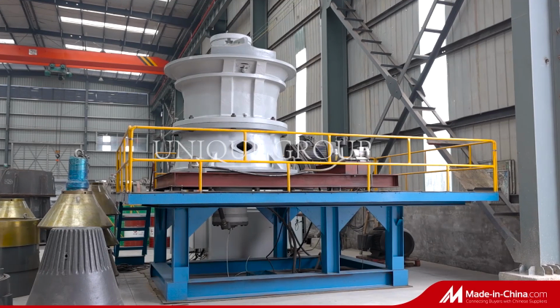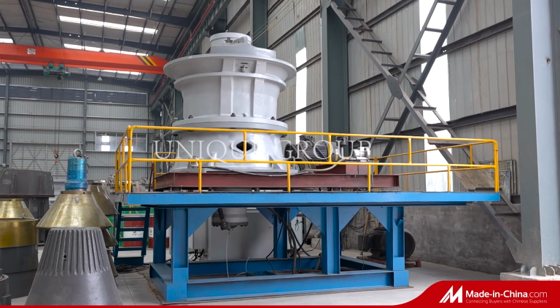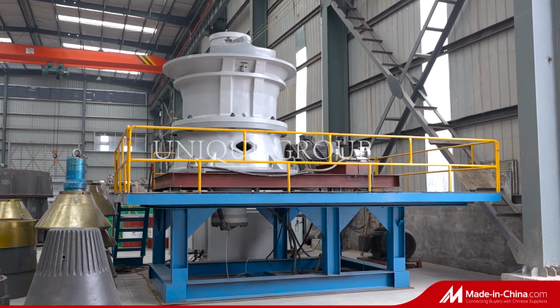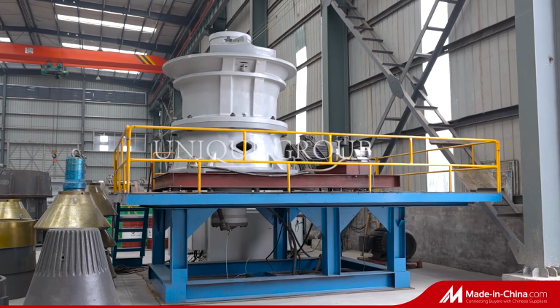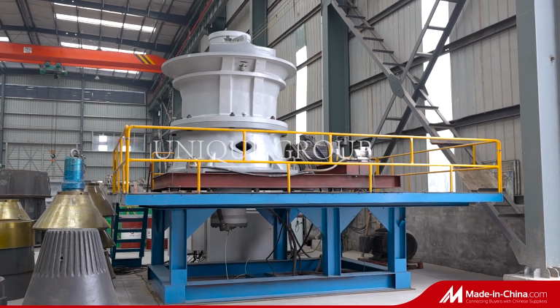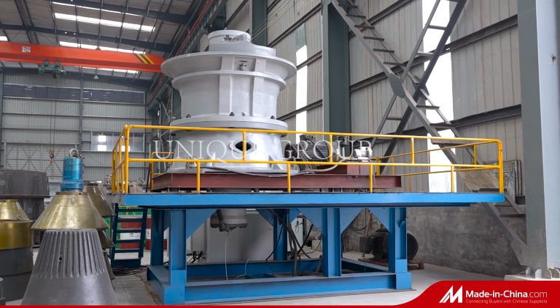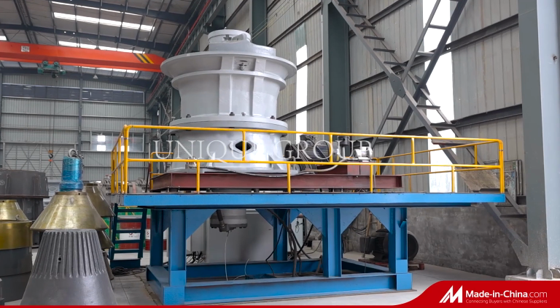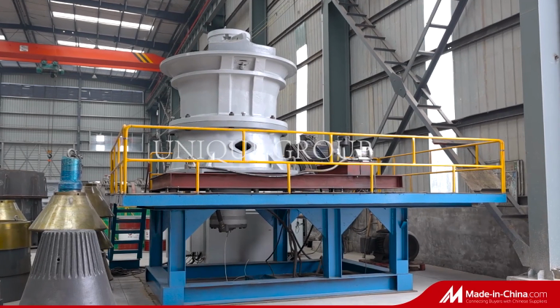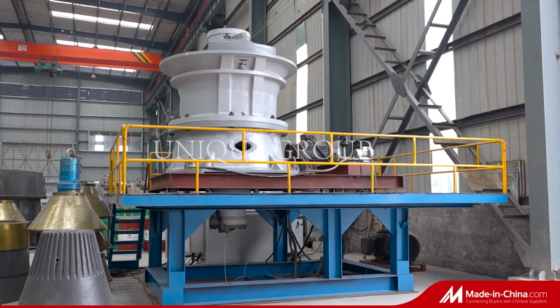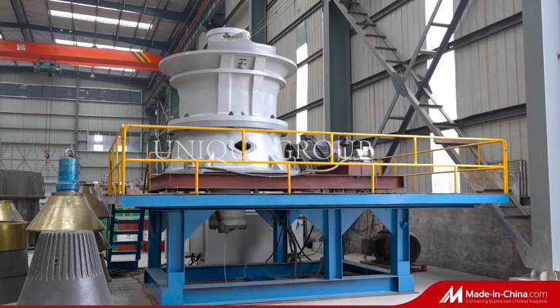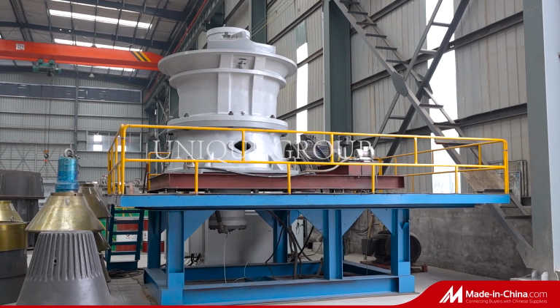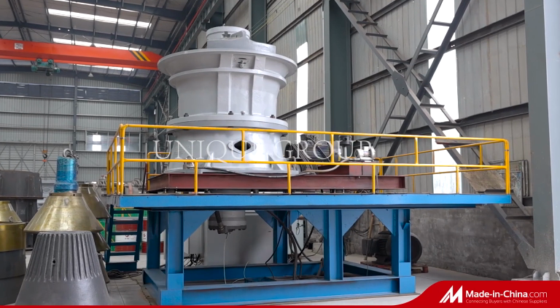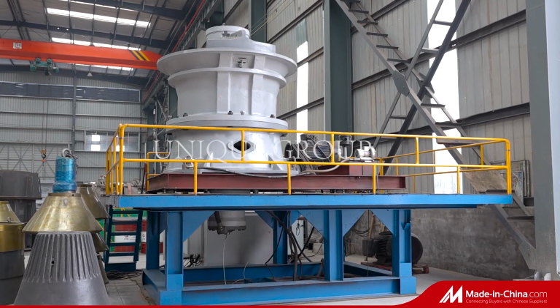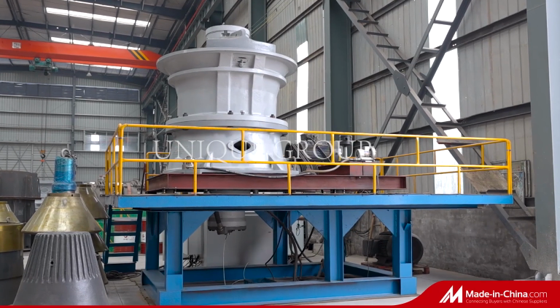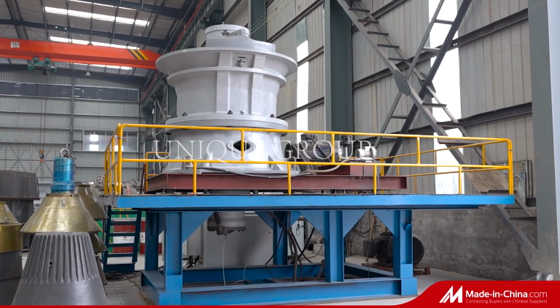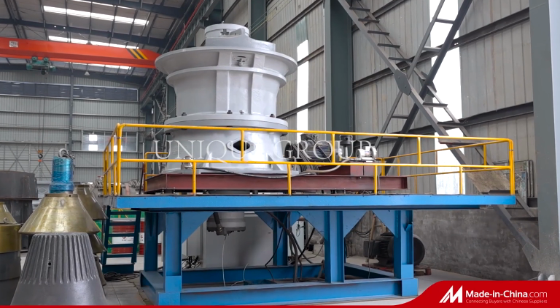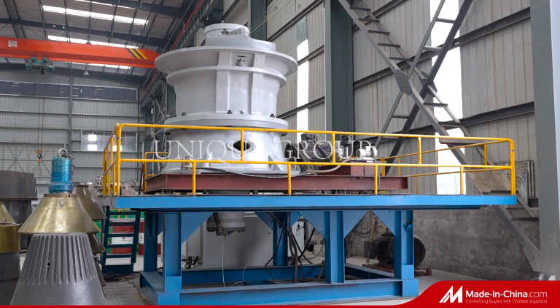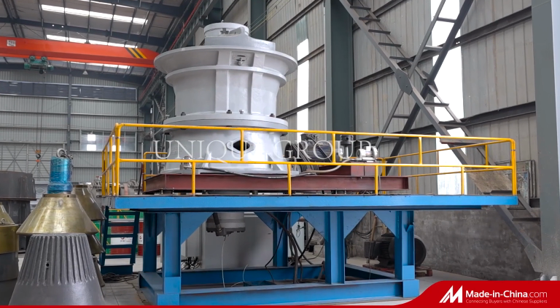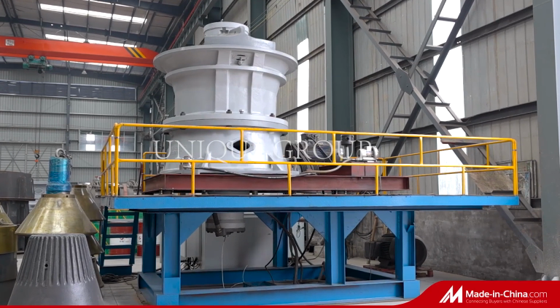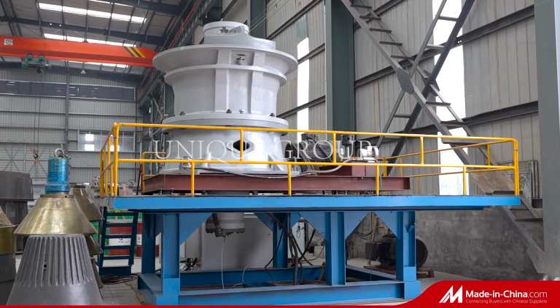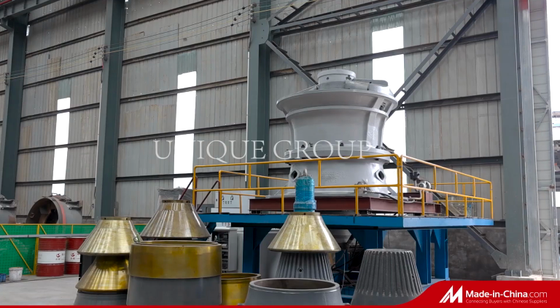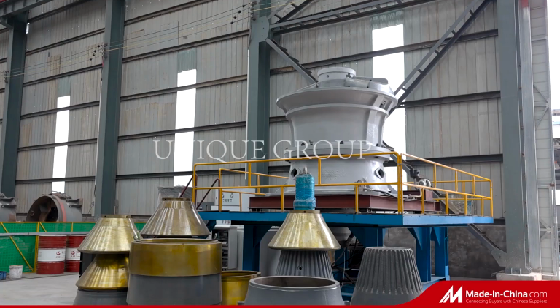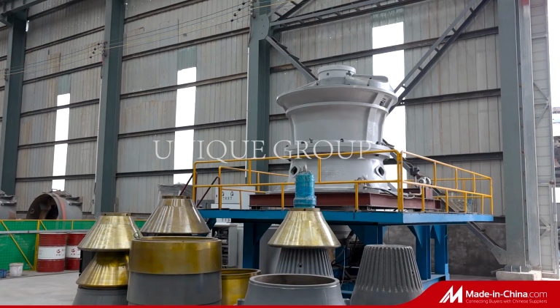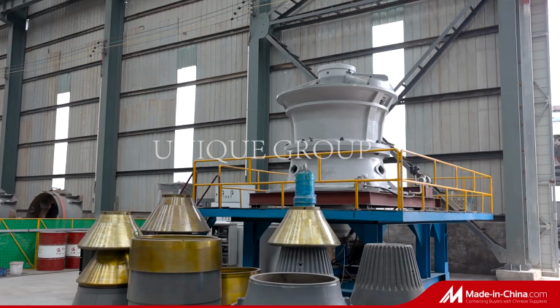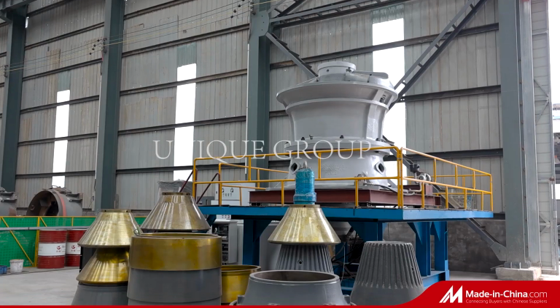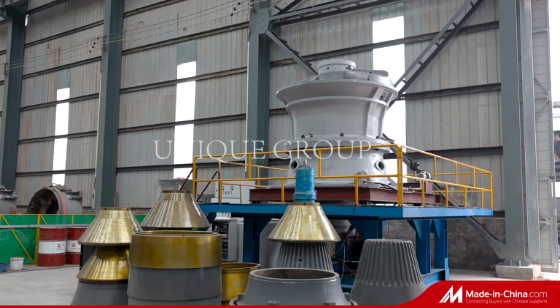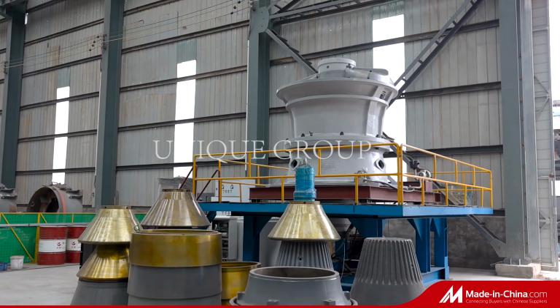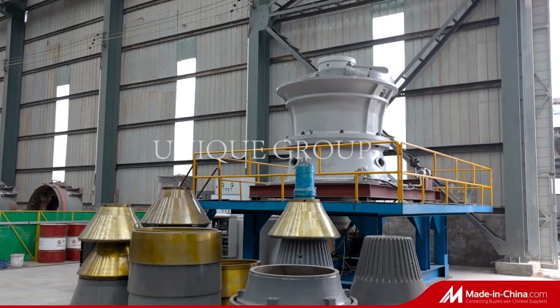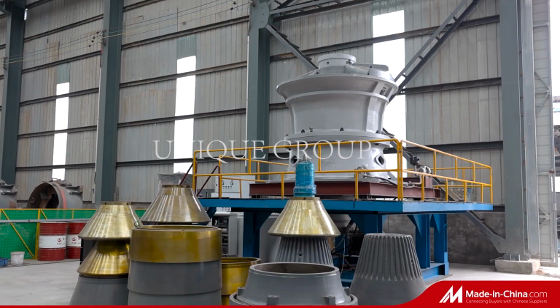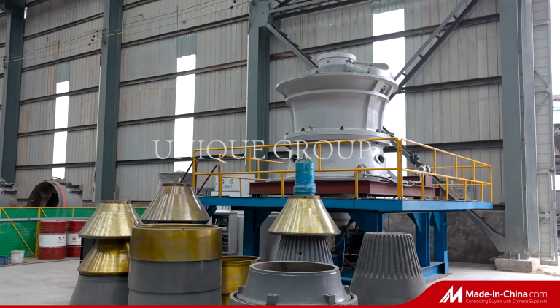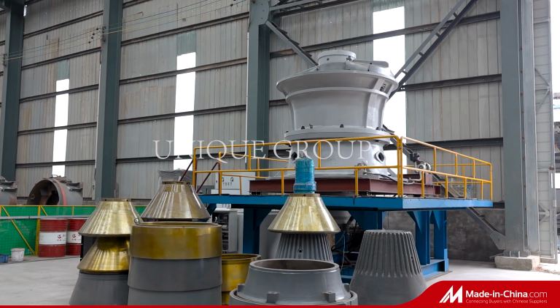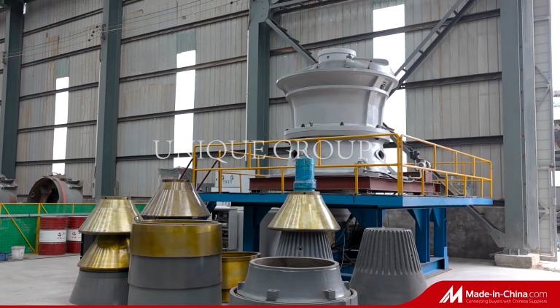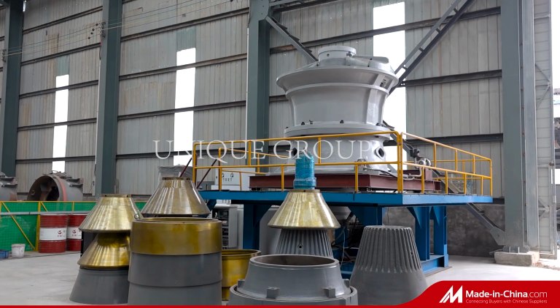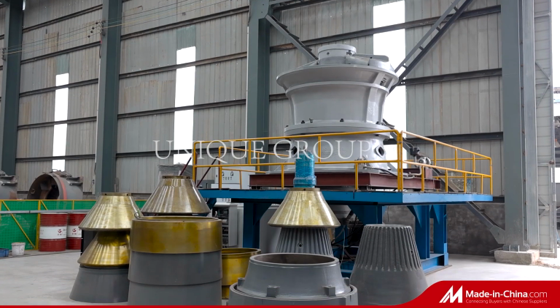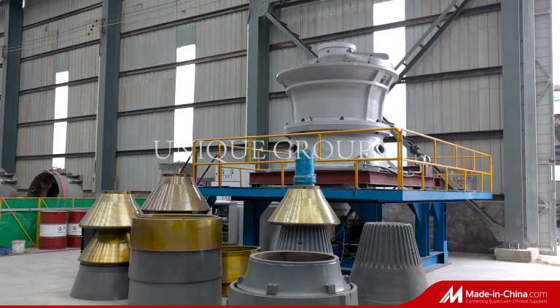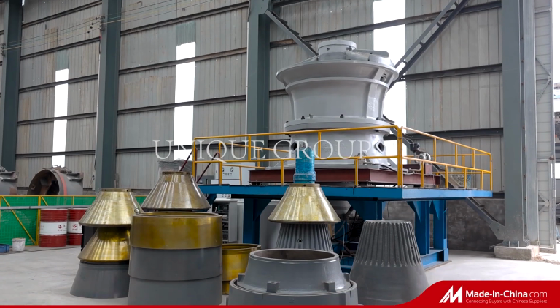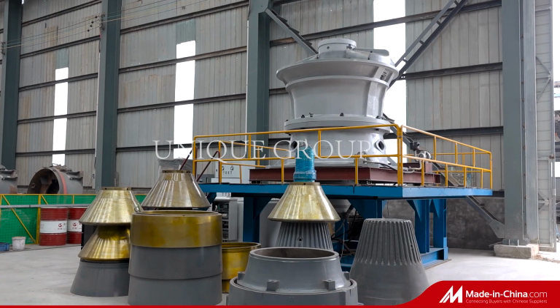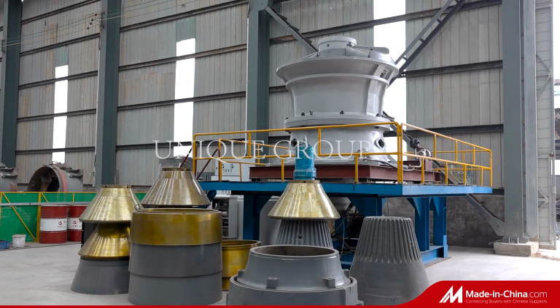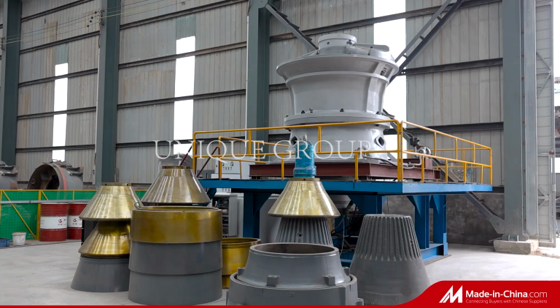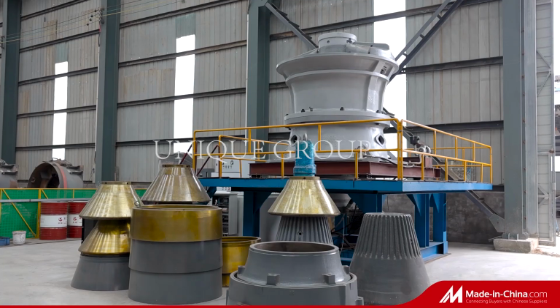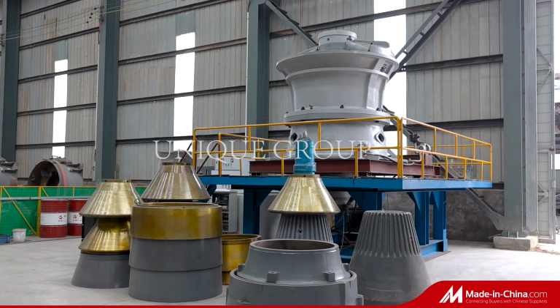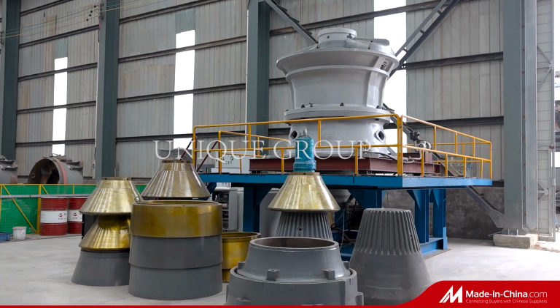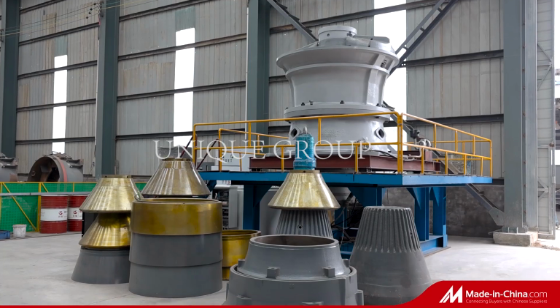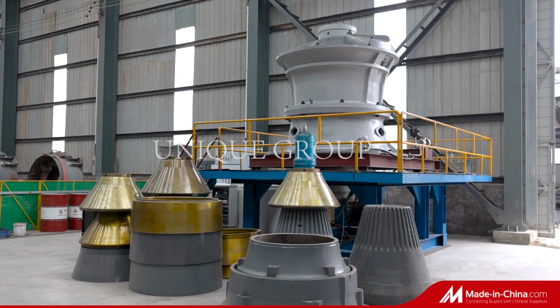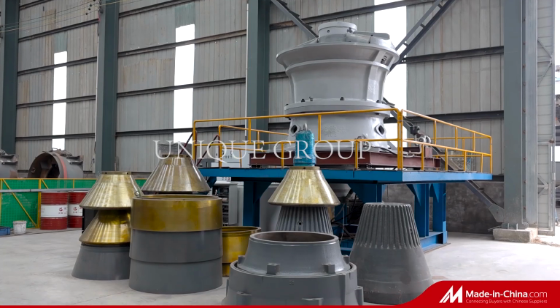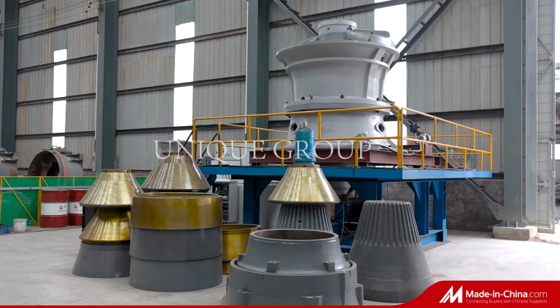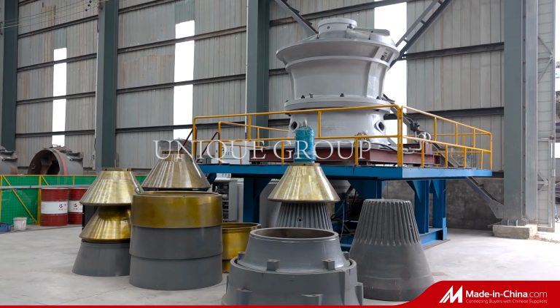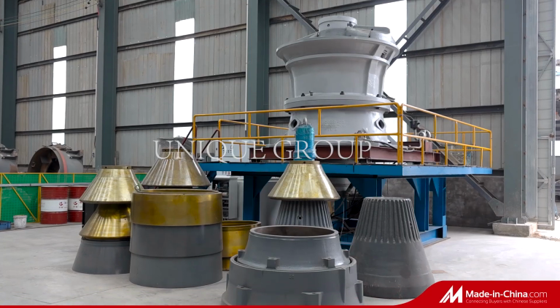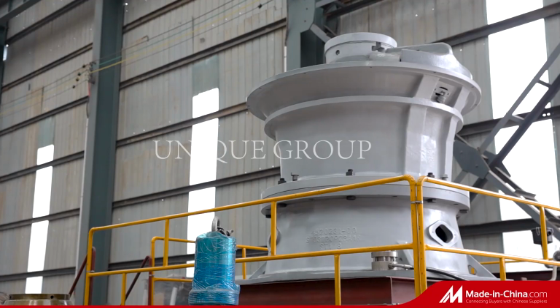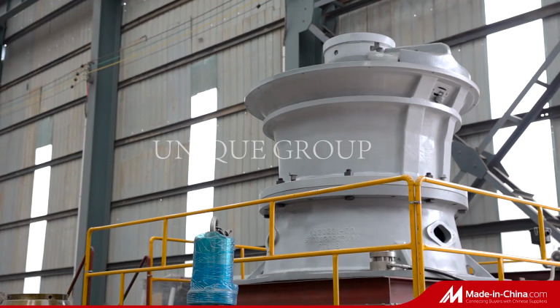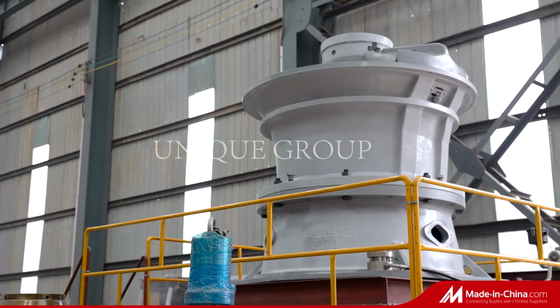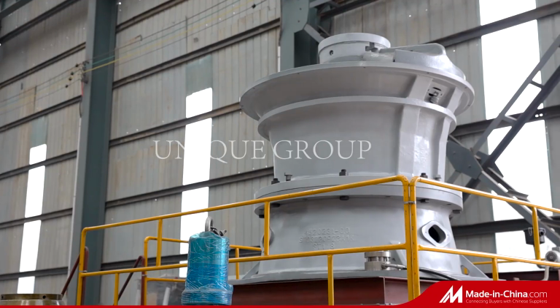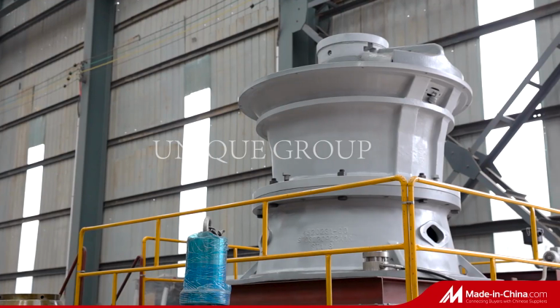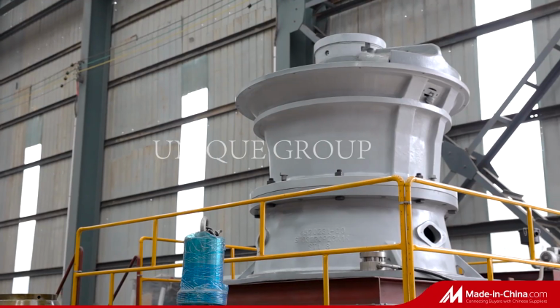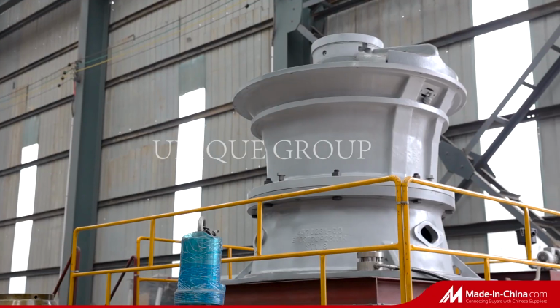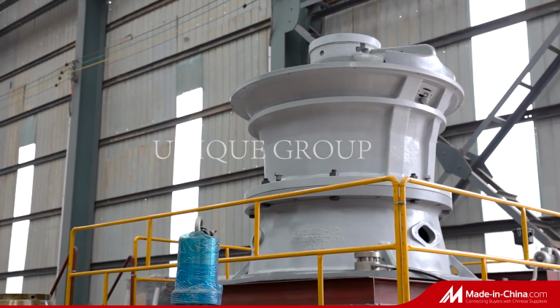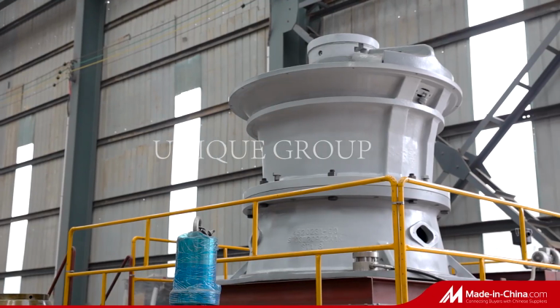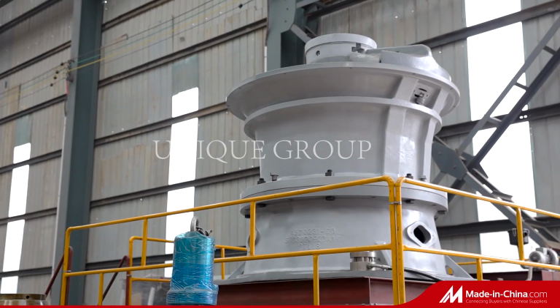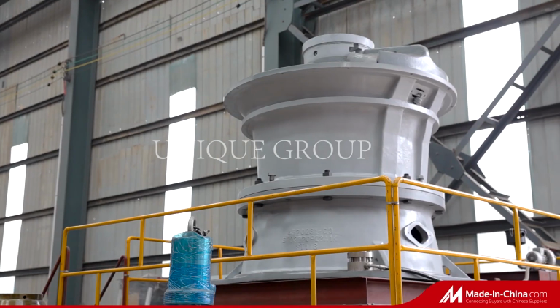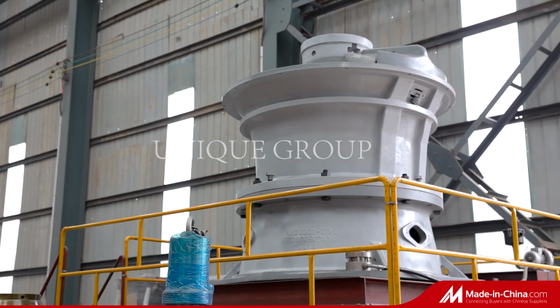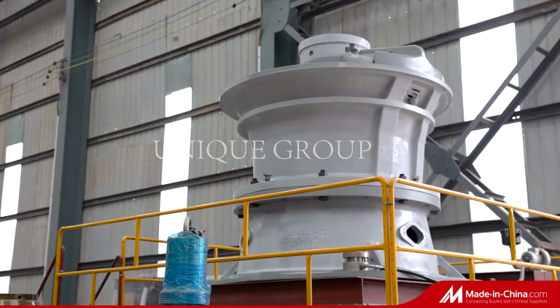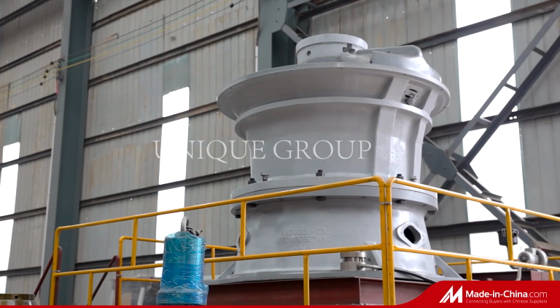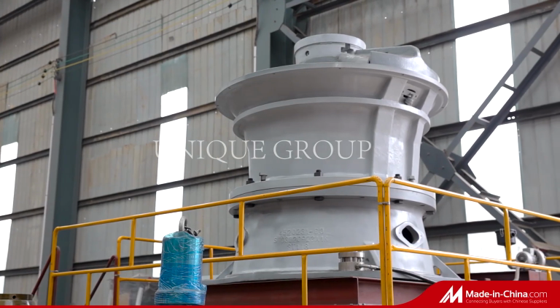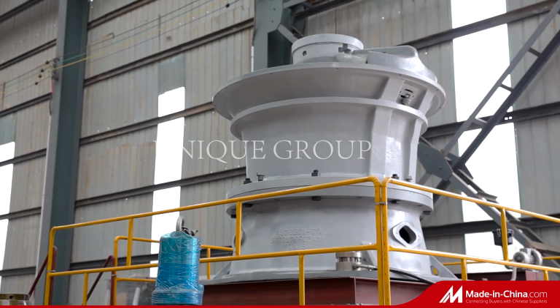Hydraulic Cone Crusher is widely used in the industries of metallurgy, building material, and road construction.